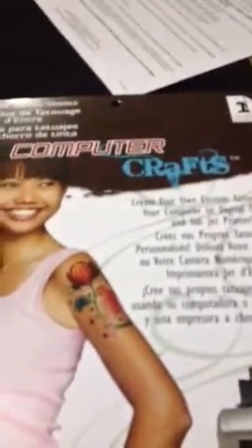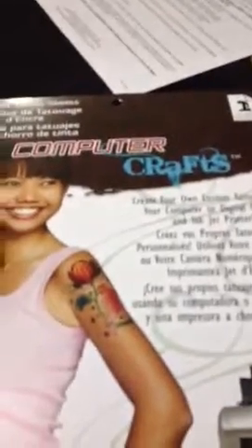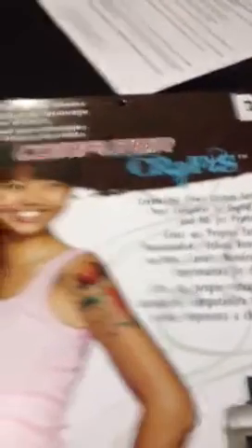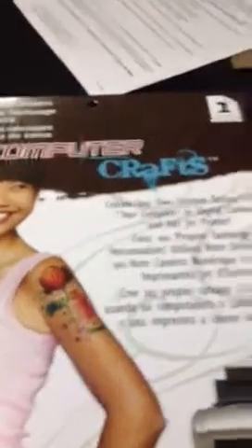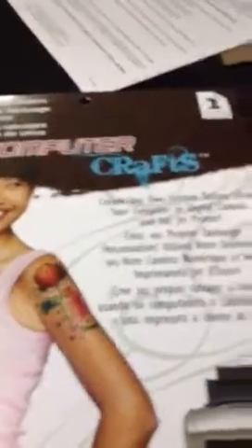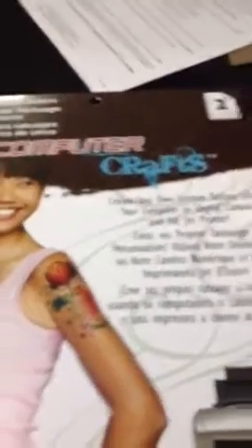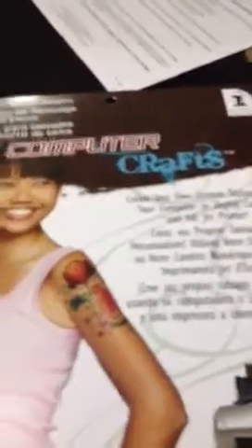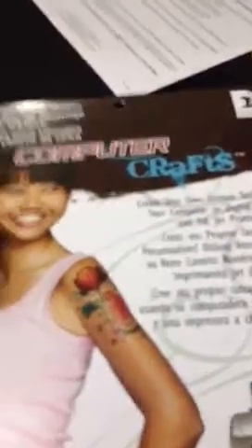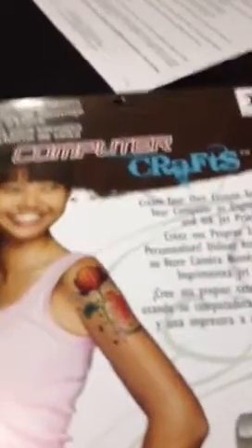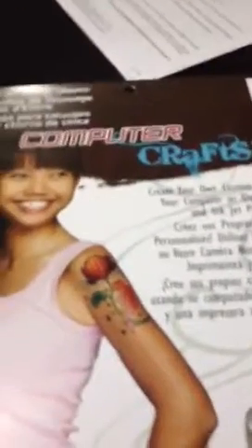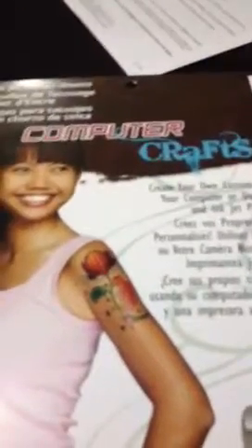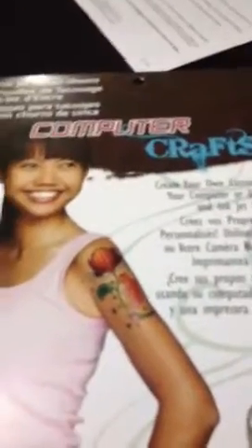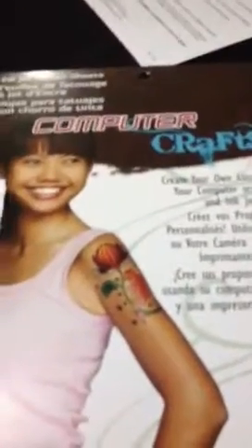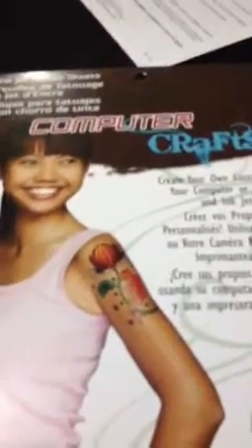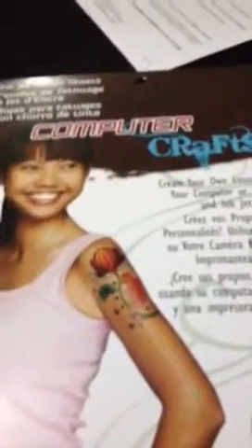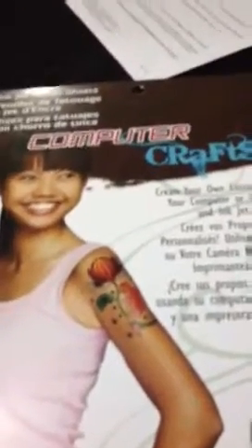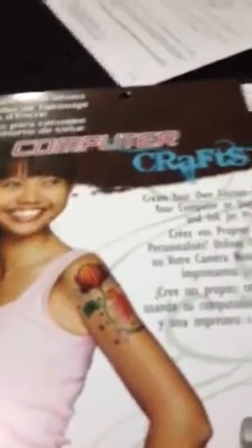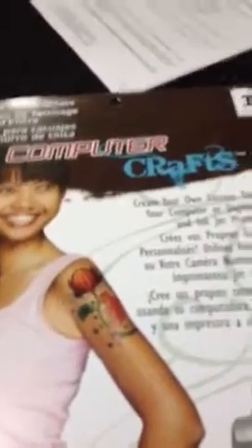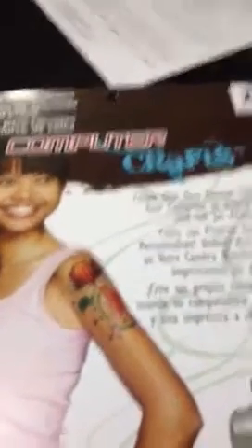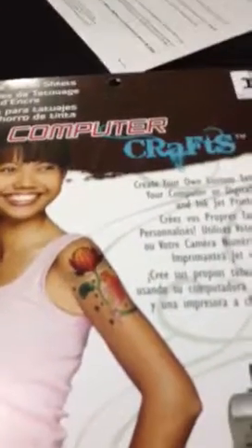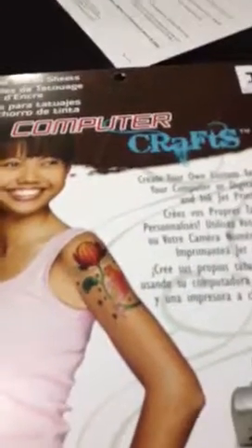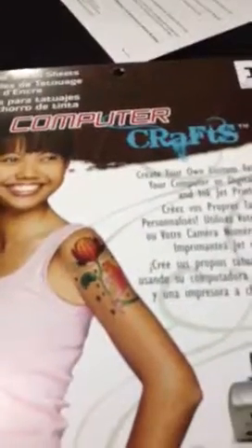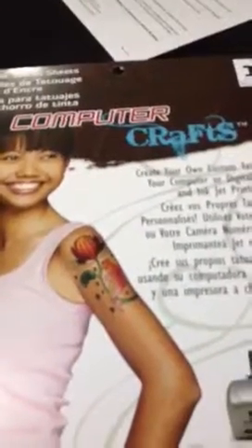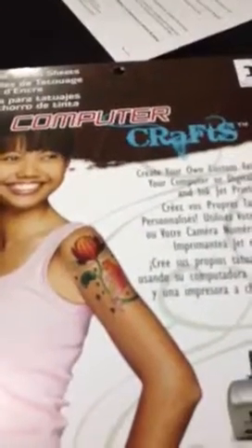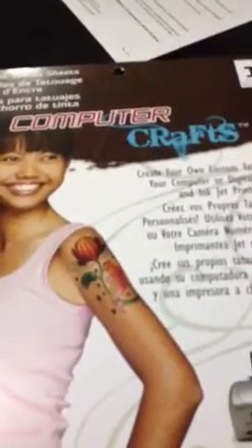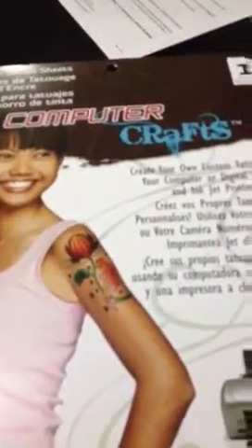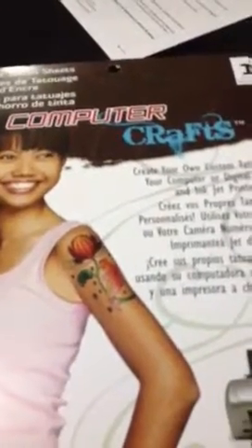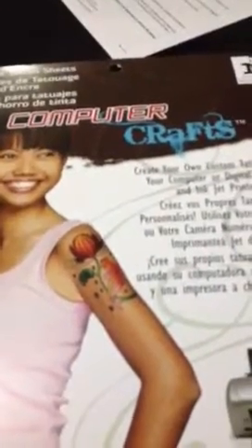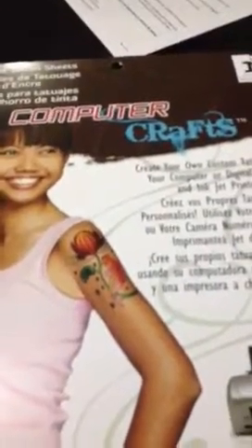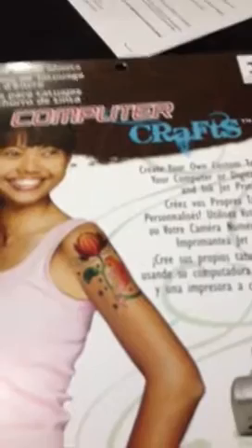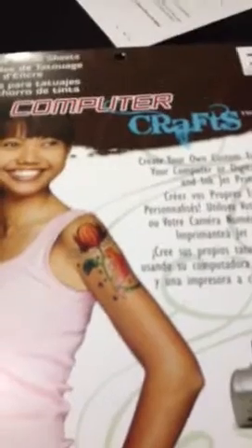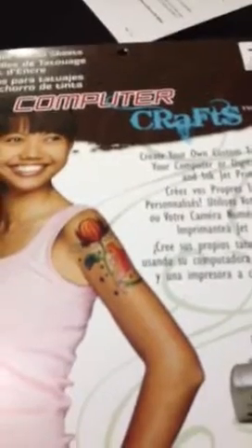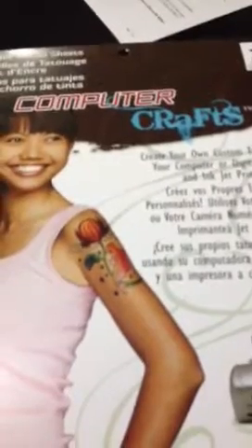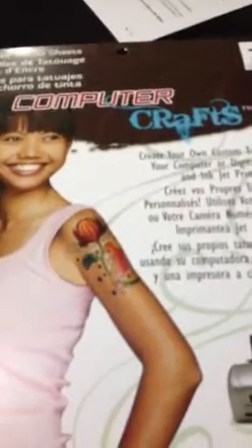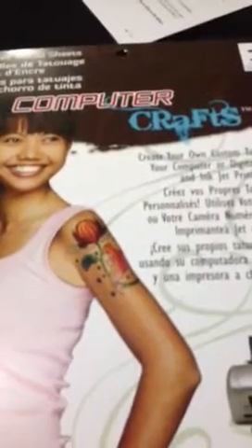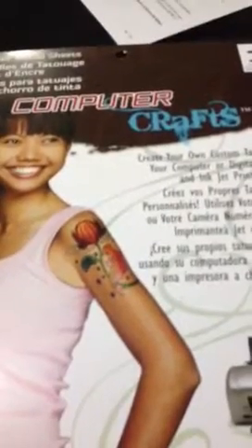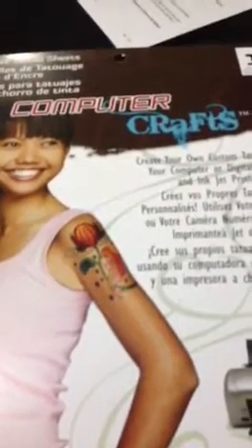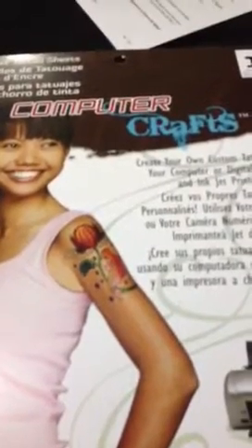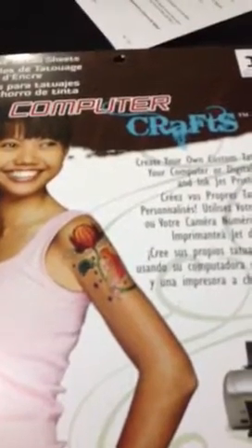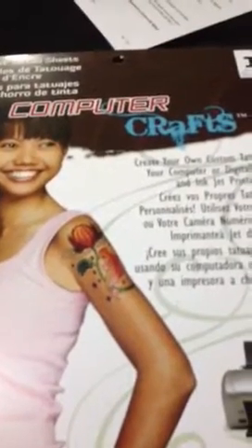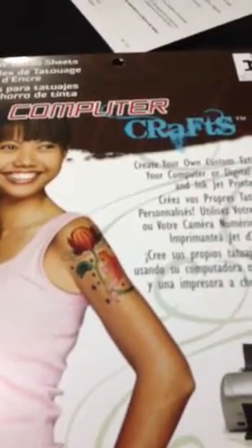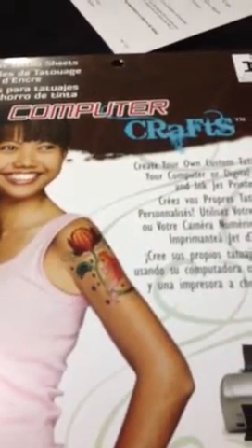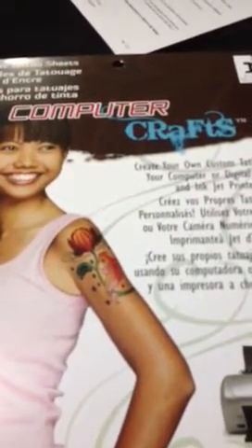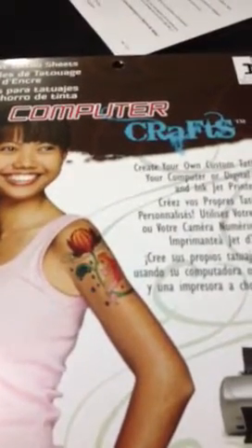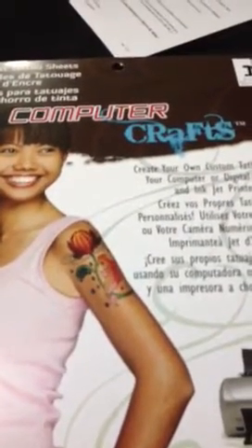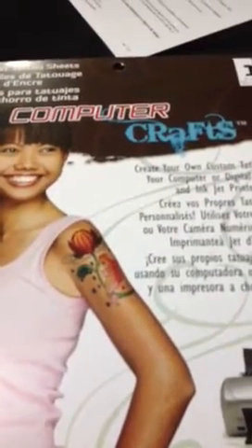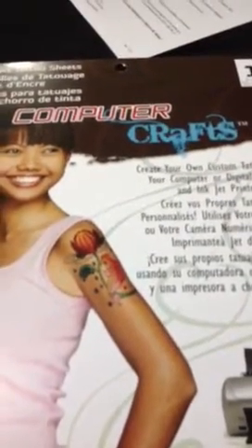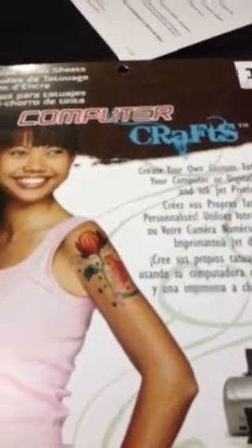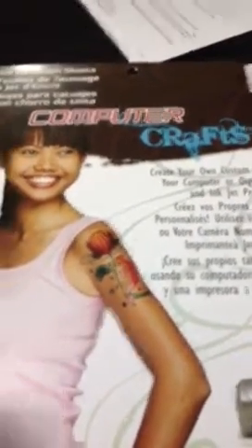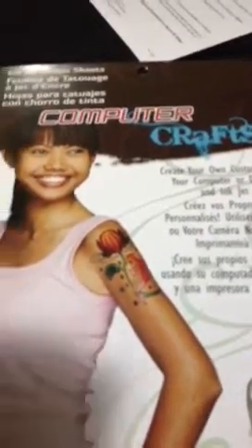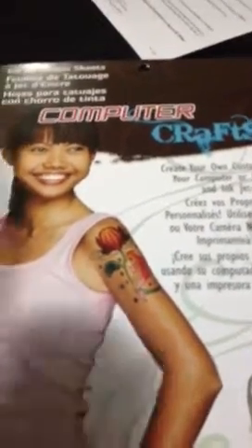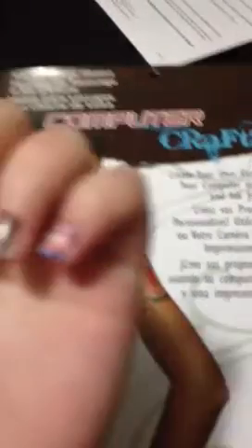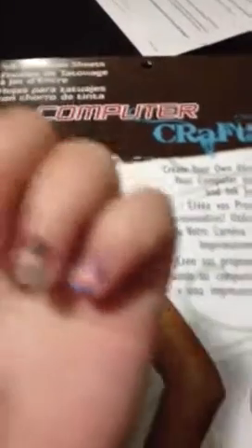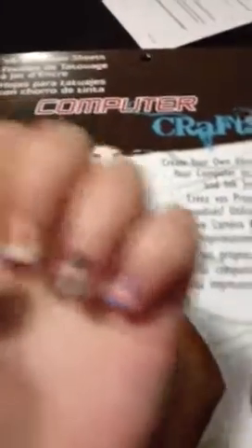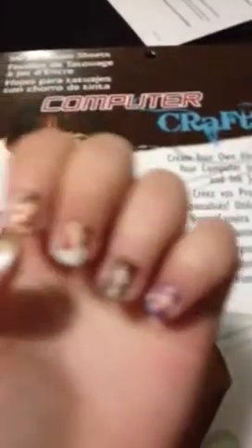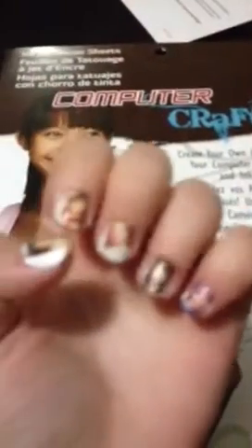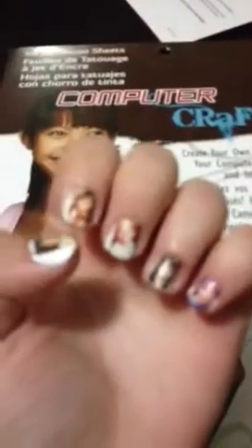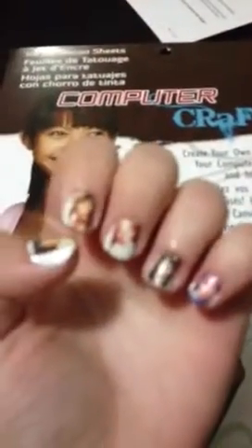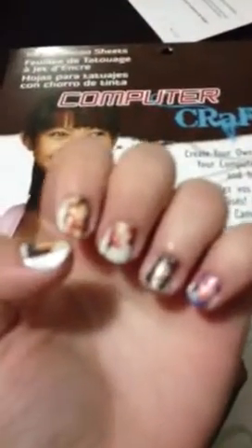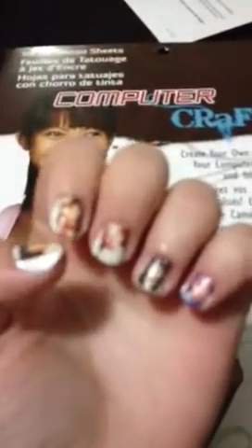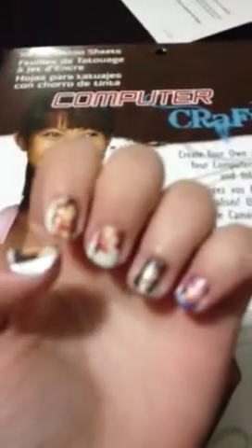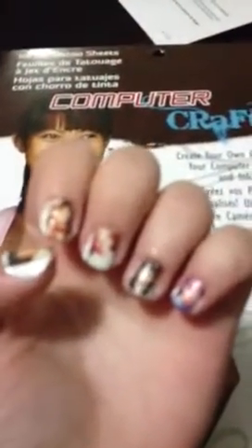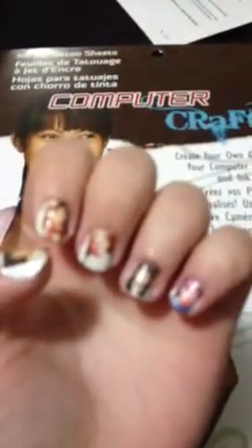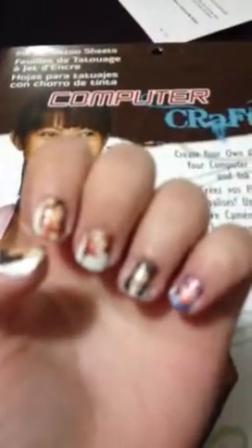Hey guys, it's Sam, and I'm just making this video for my Instagram.